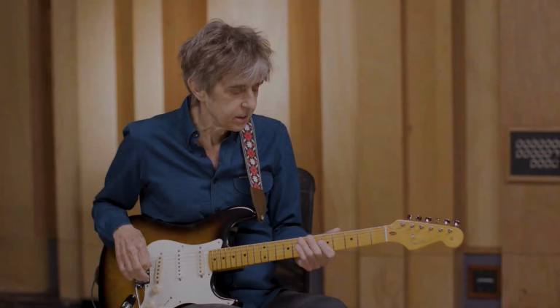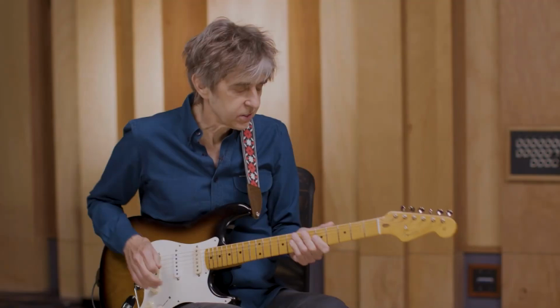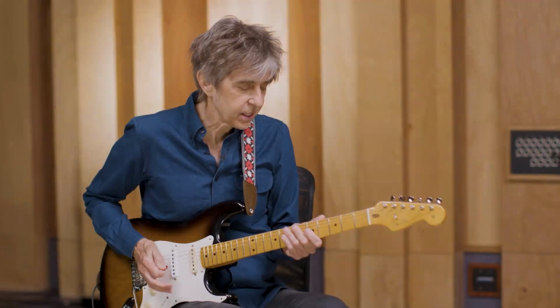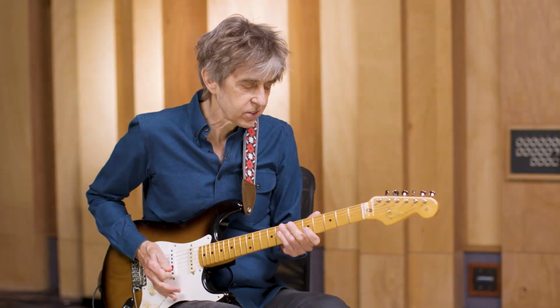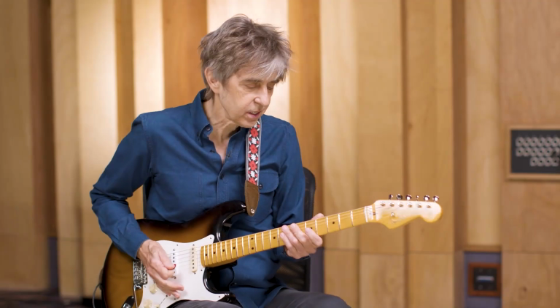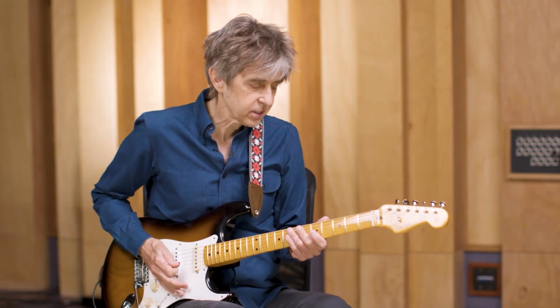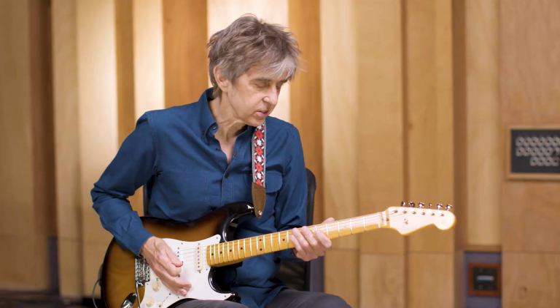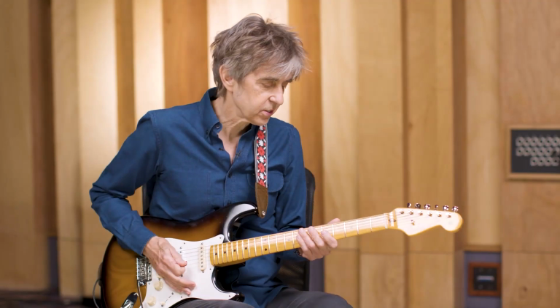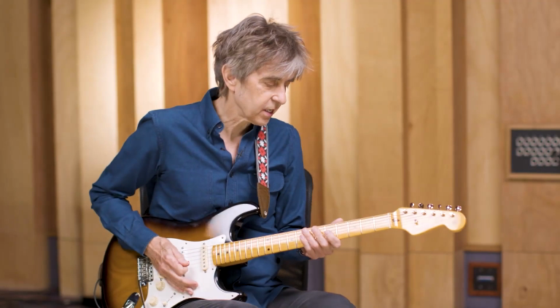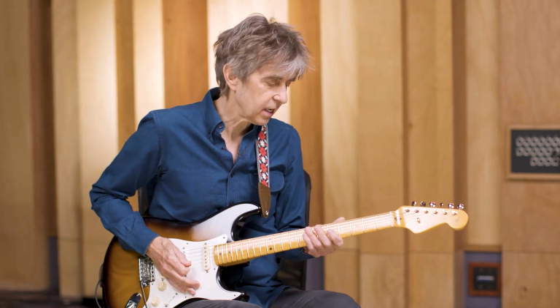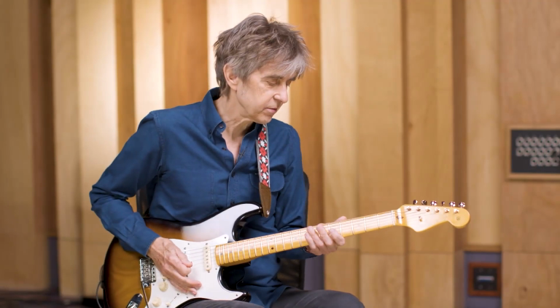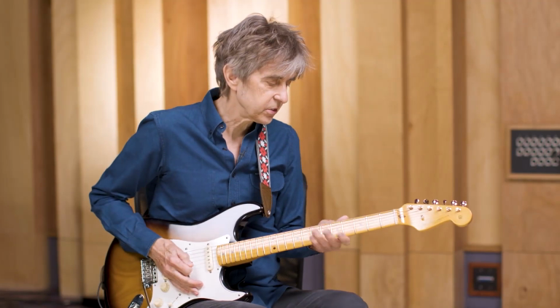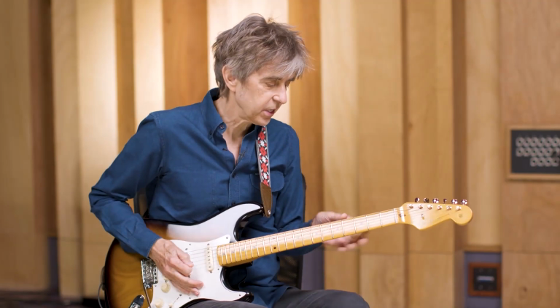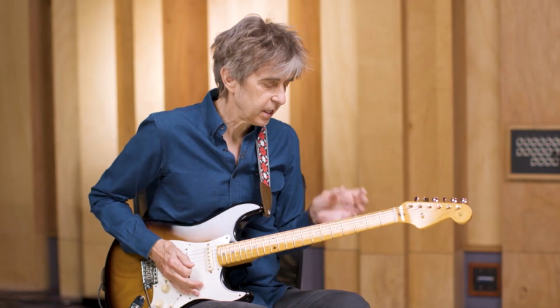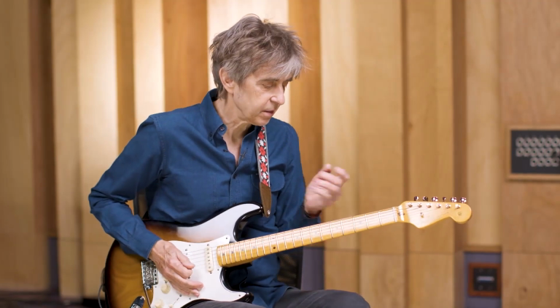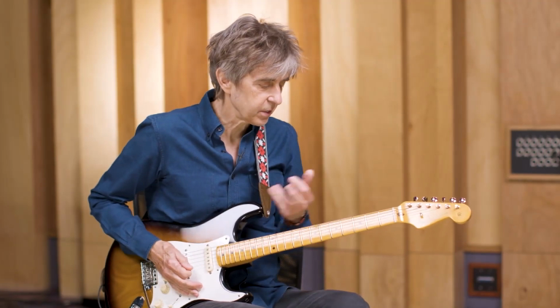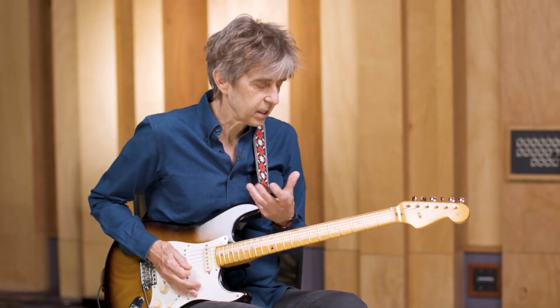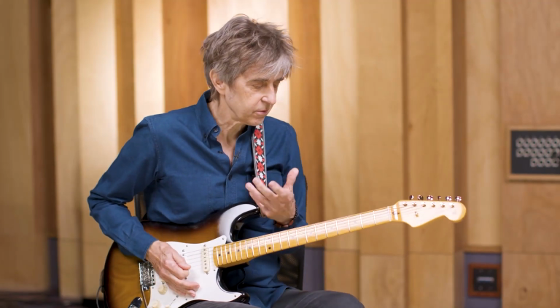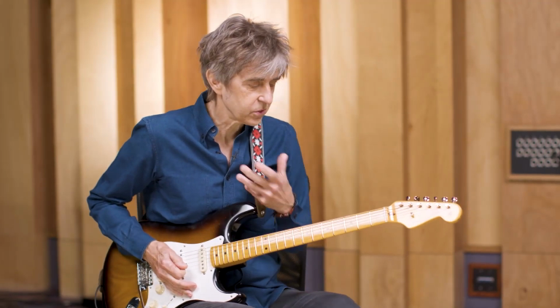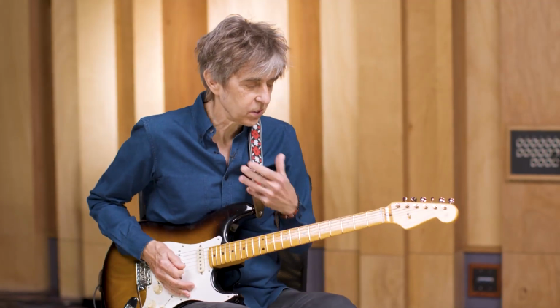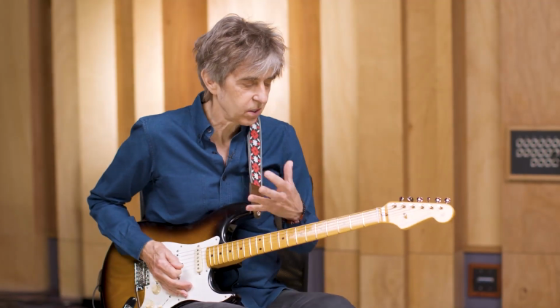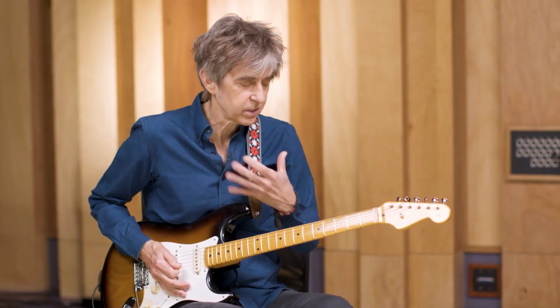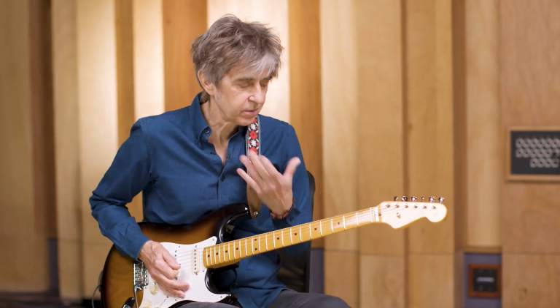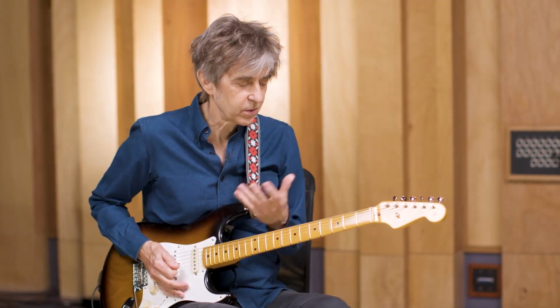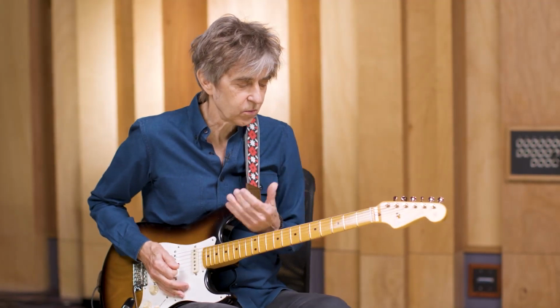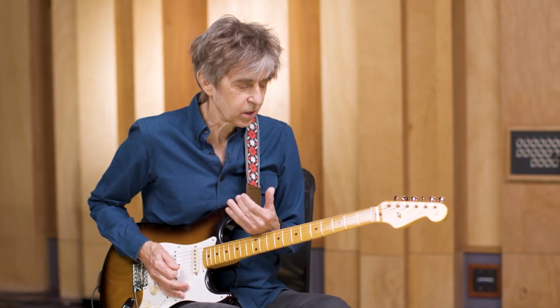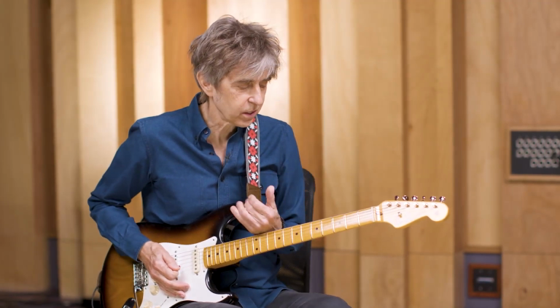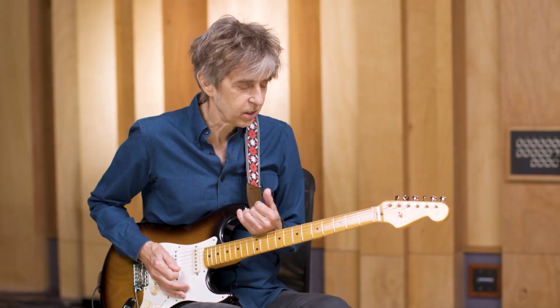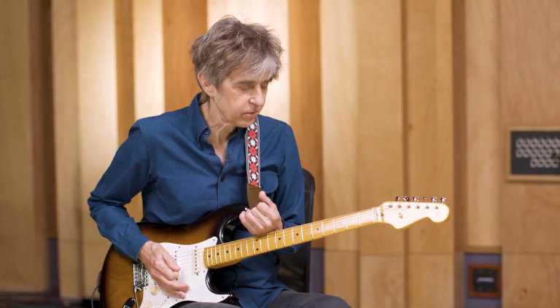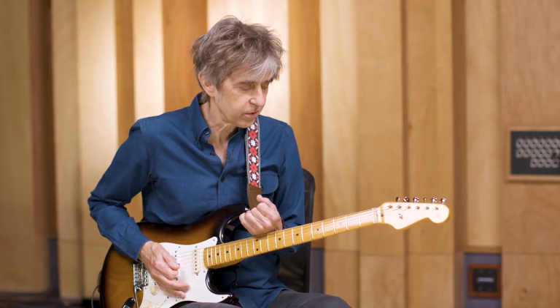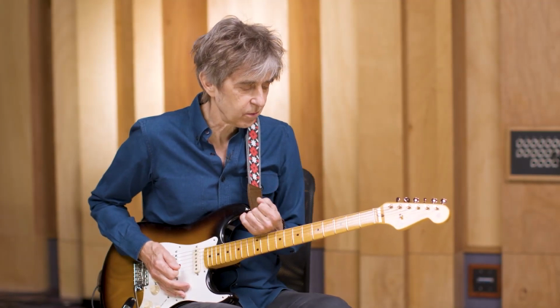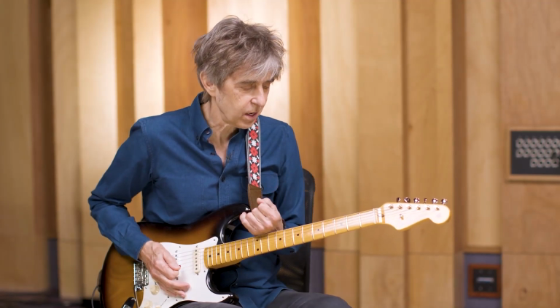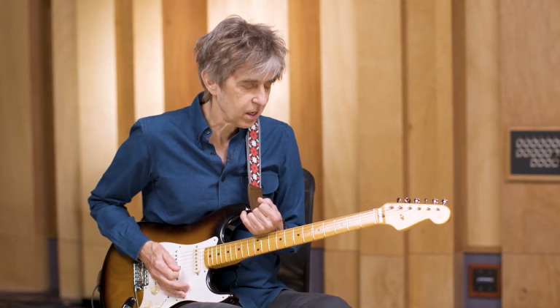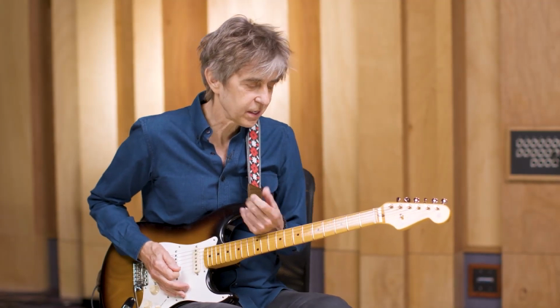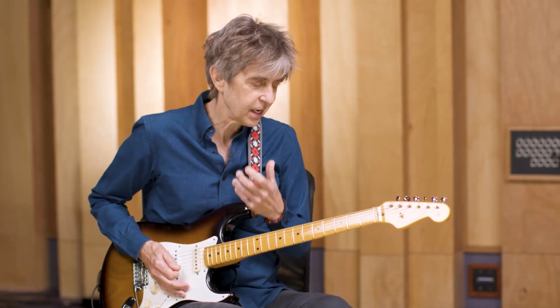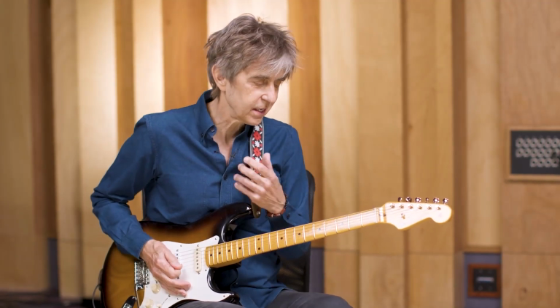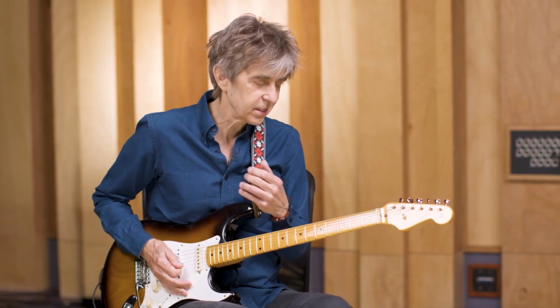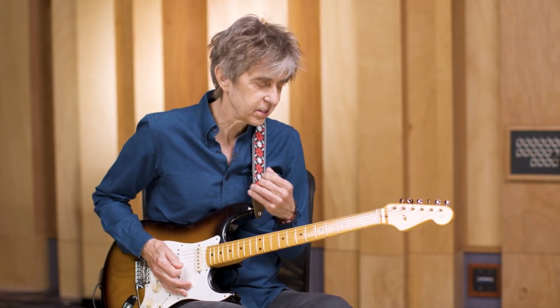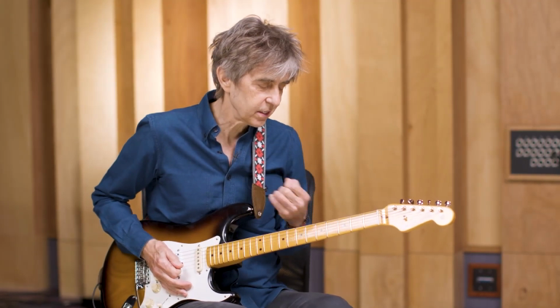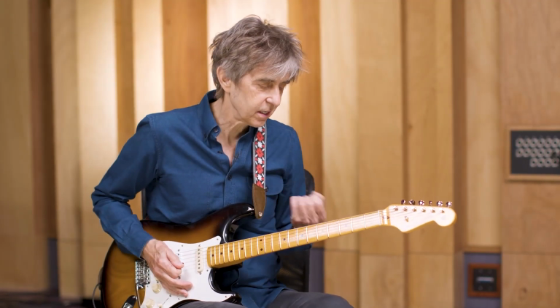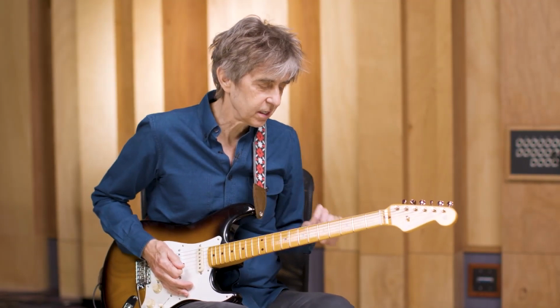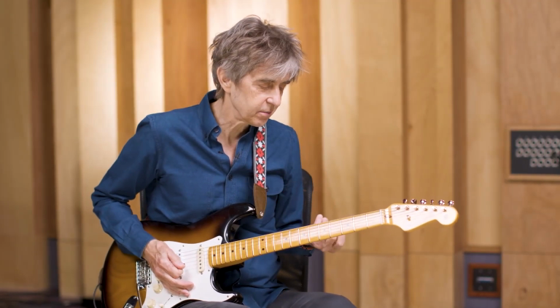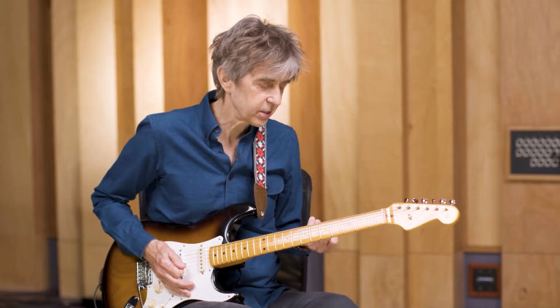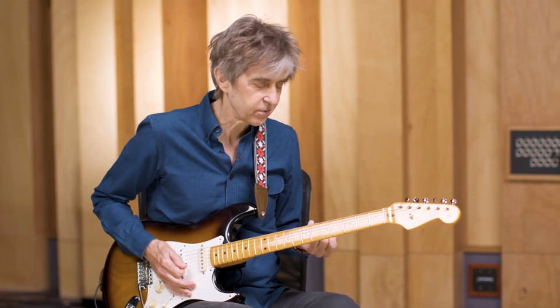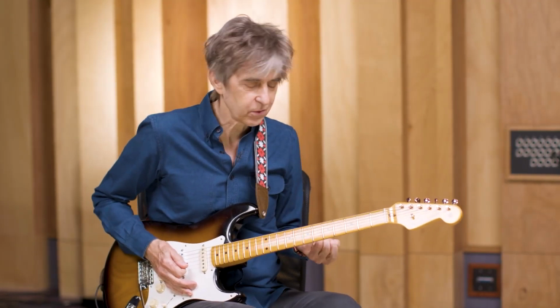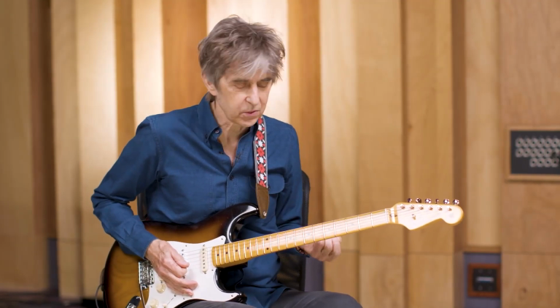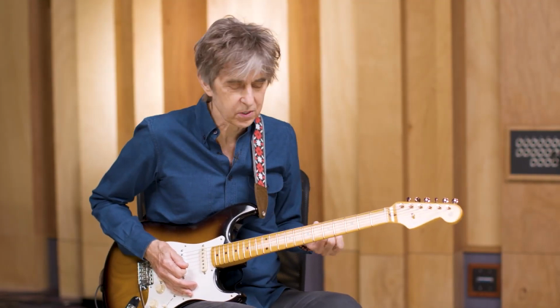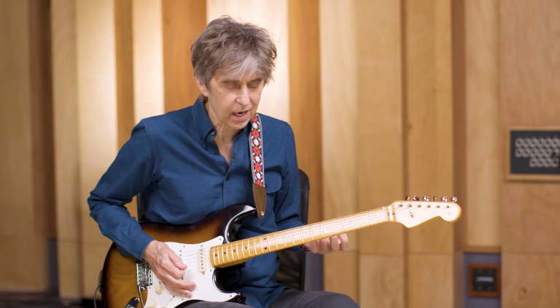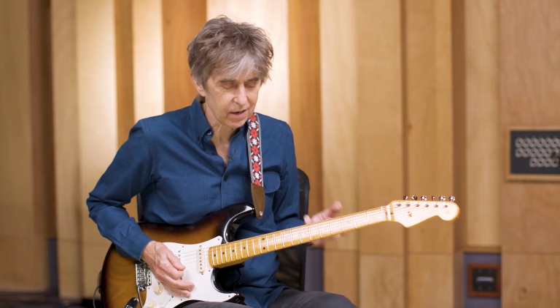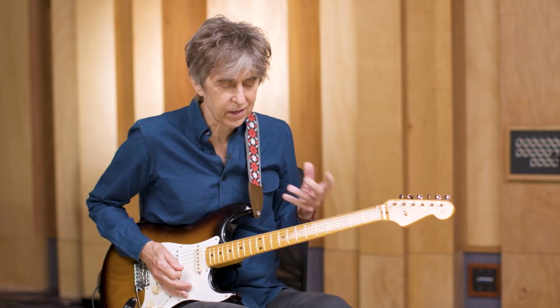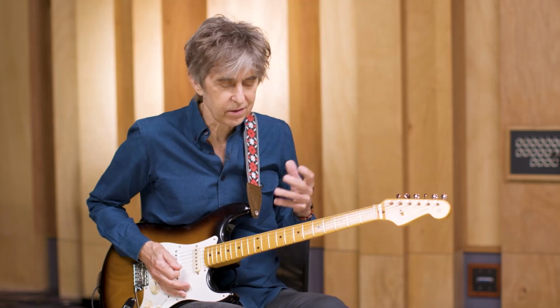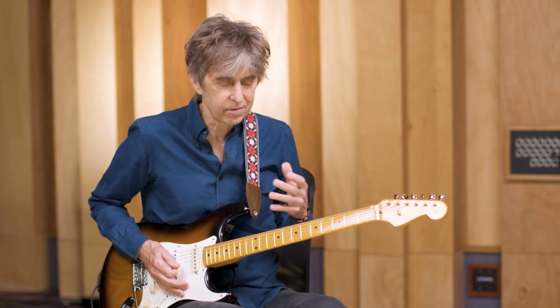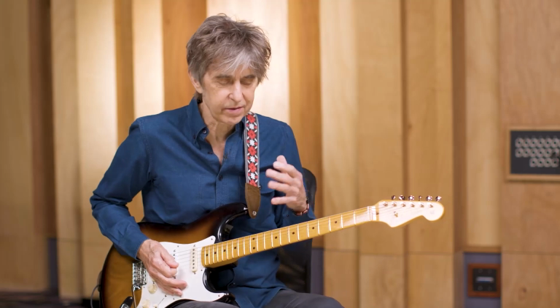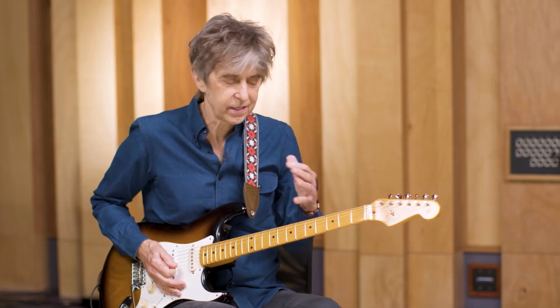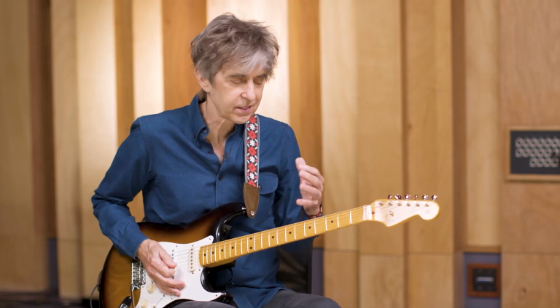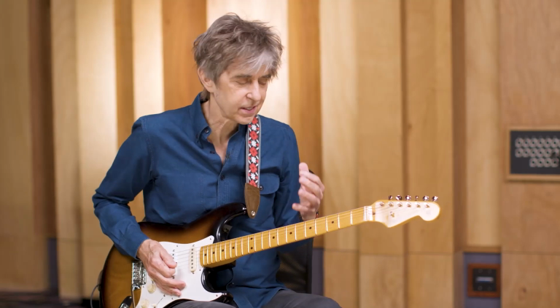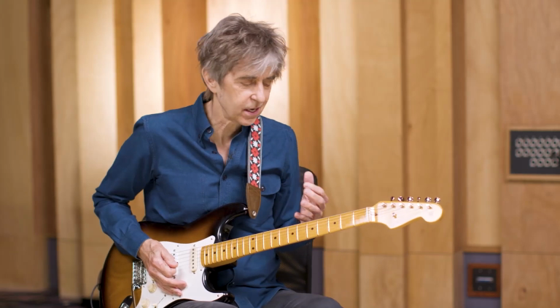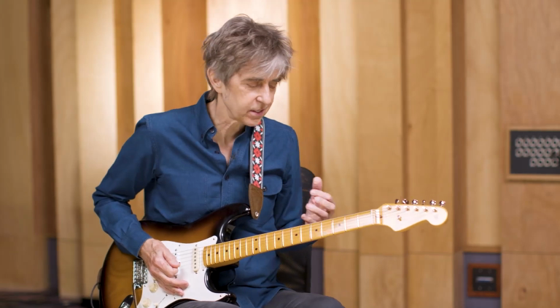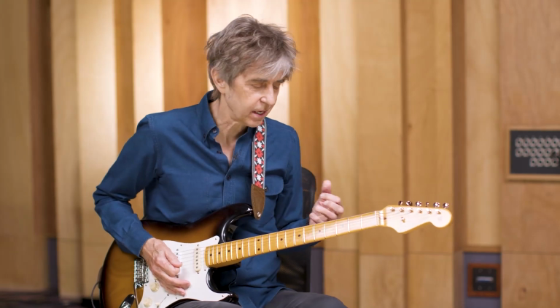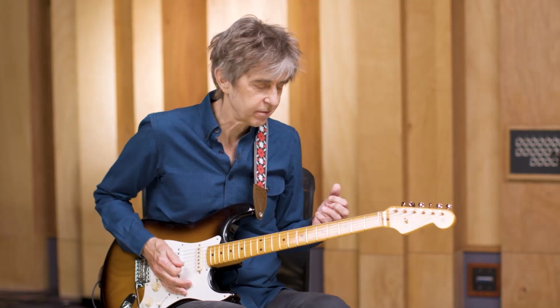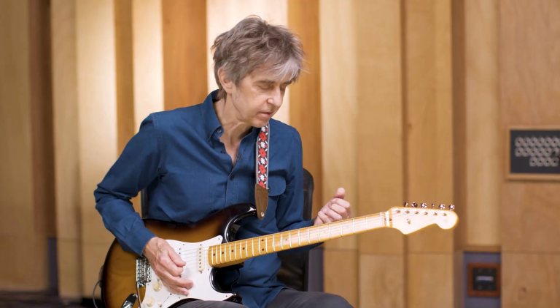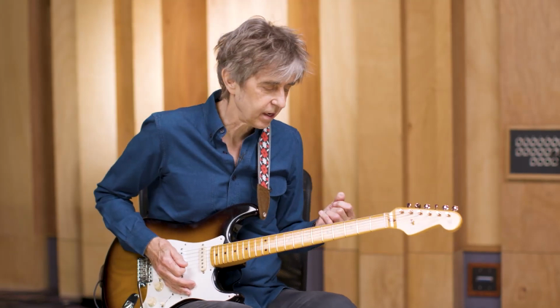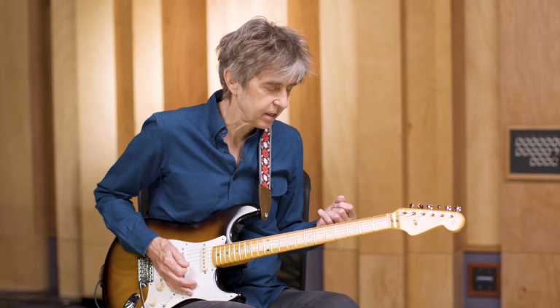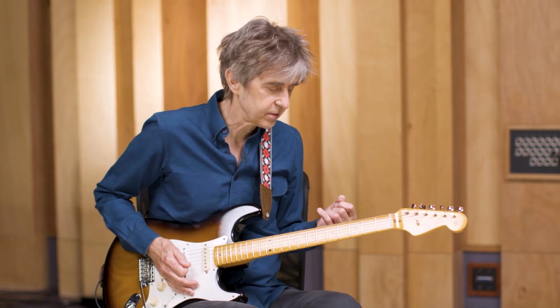This next selection is kind of a jam, kind of a song that I've been working on for a while, influenced by the Venus L type vibe.